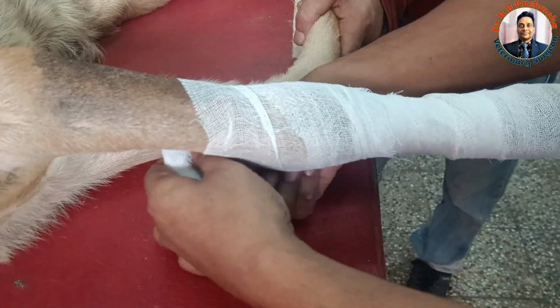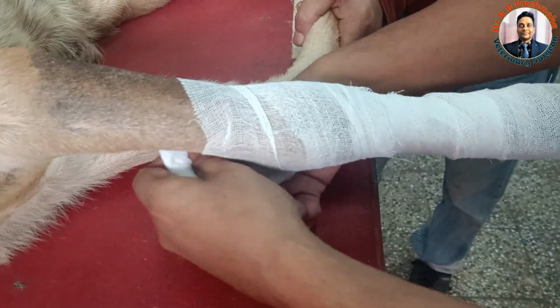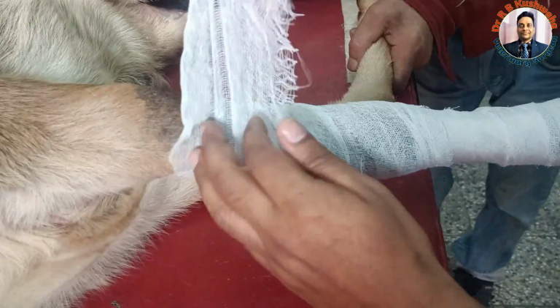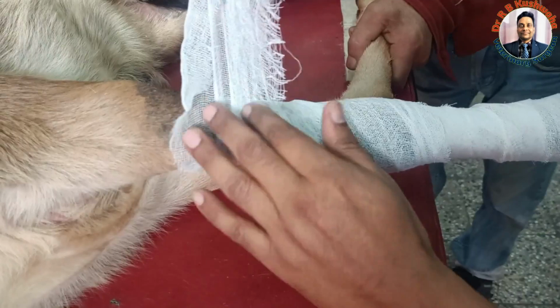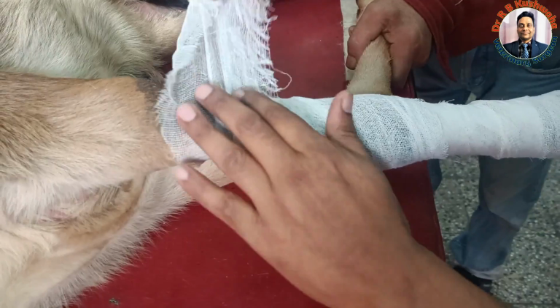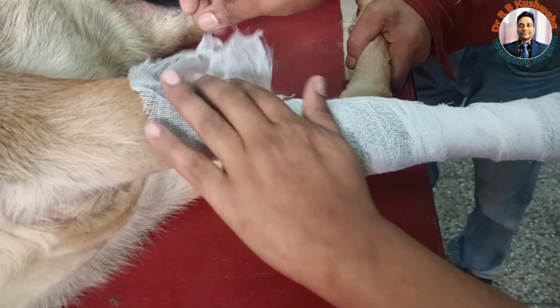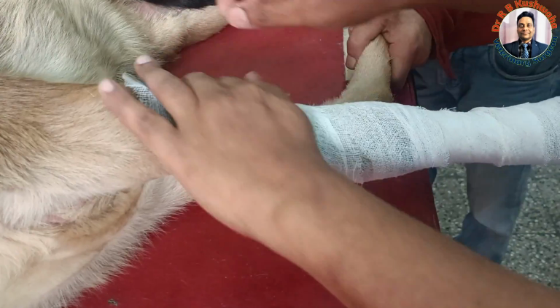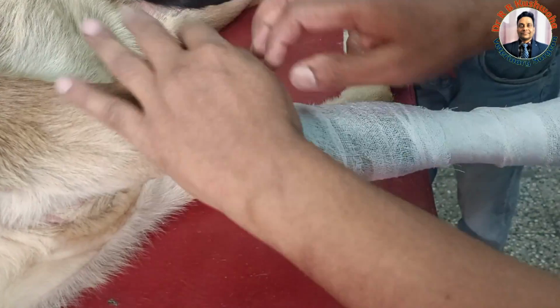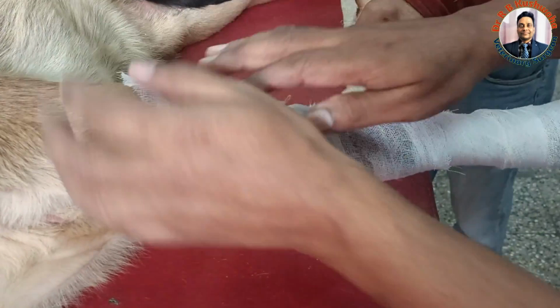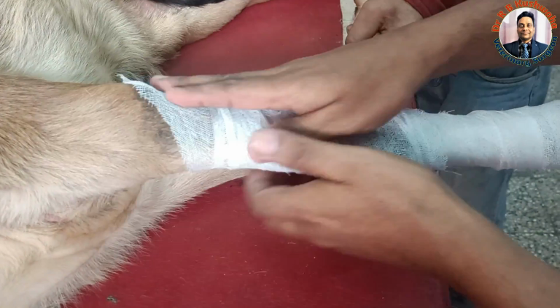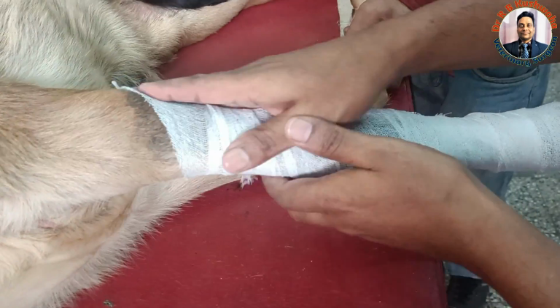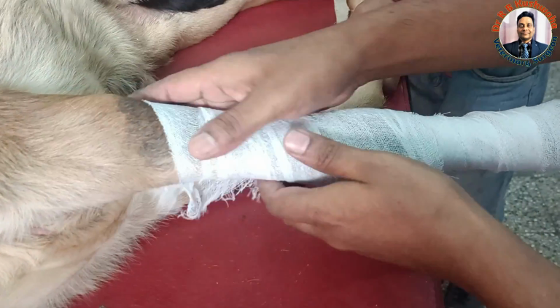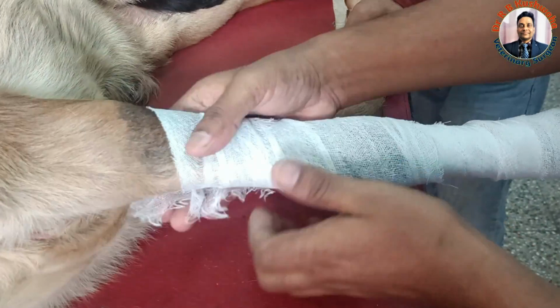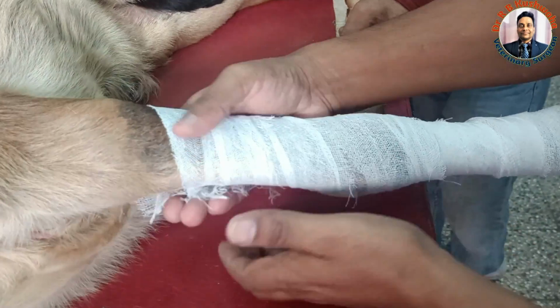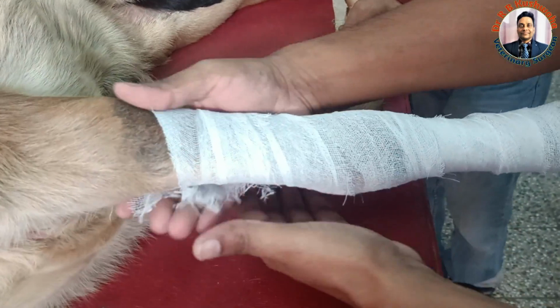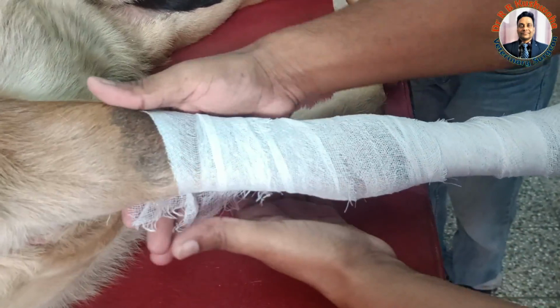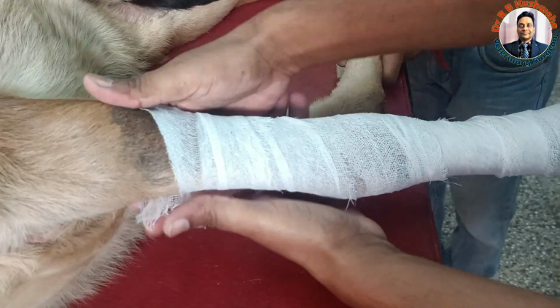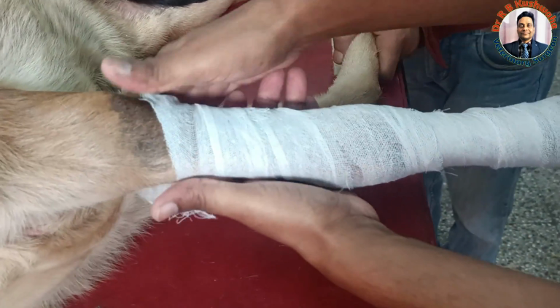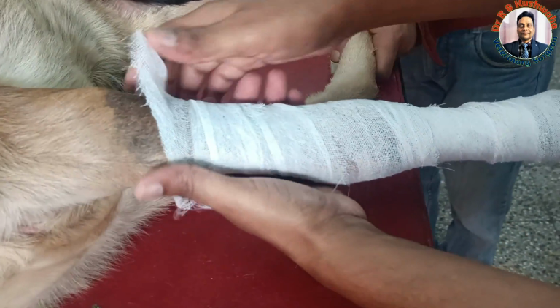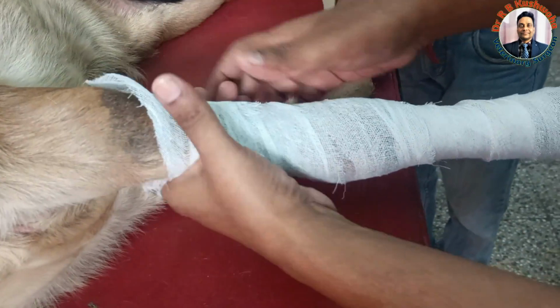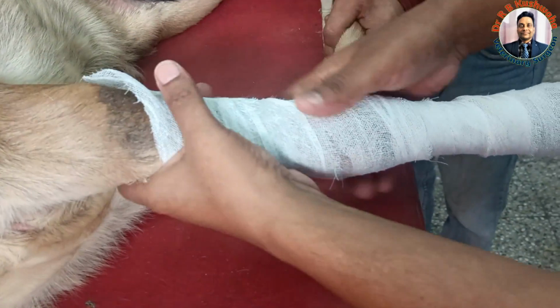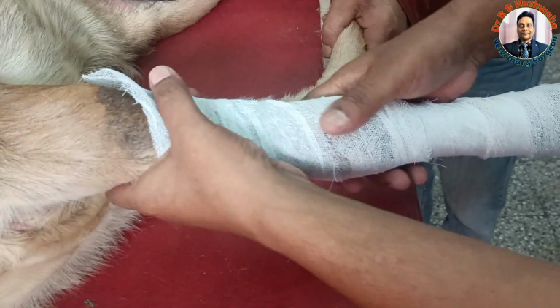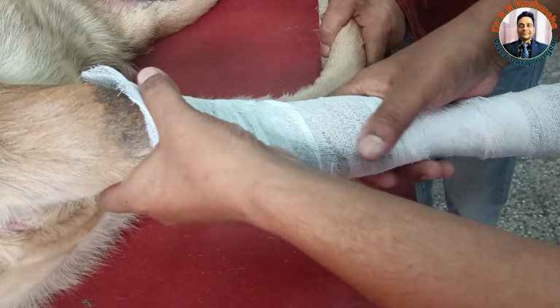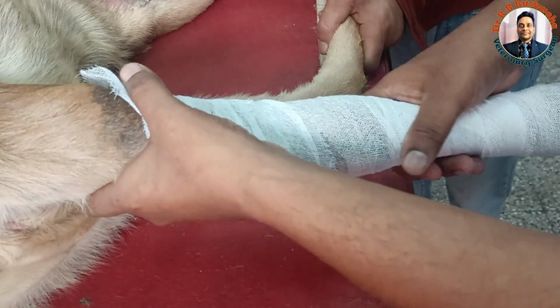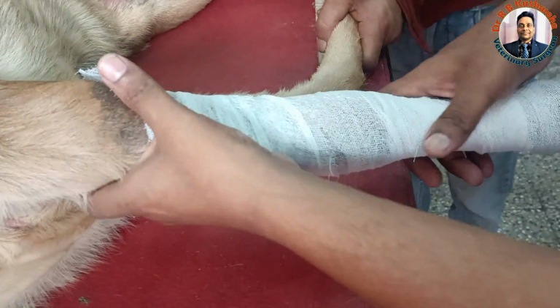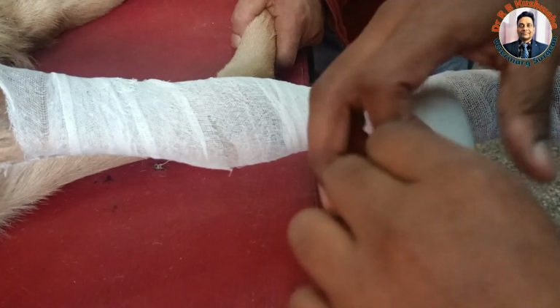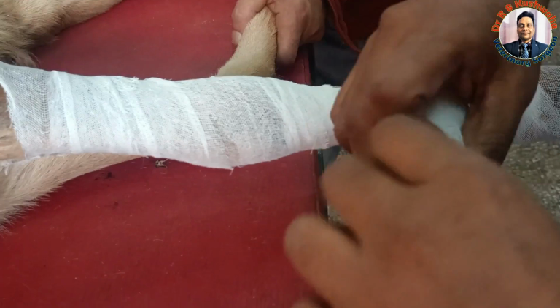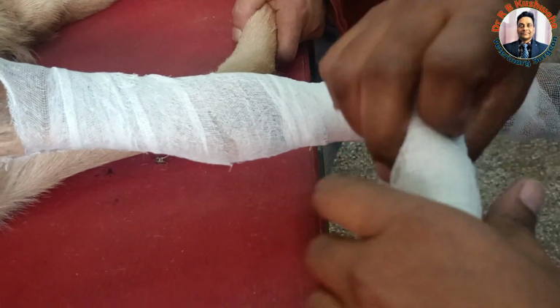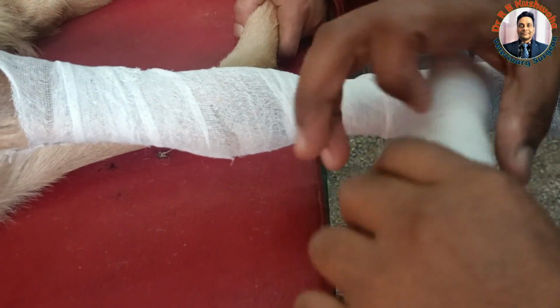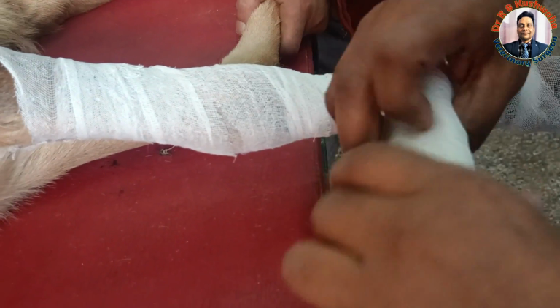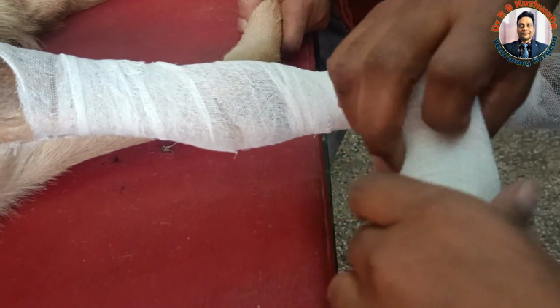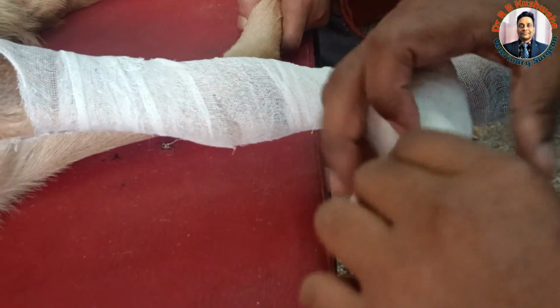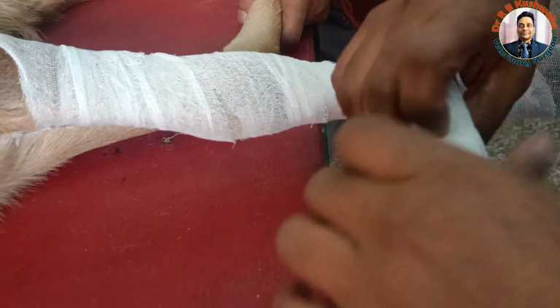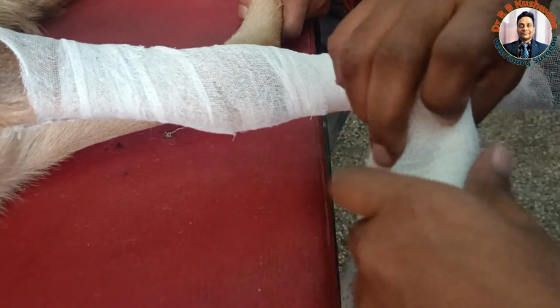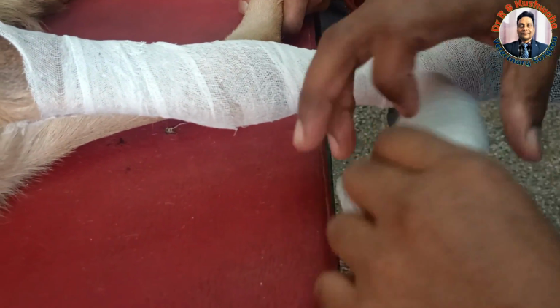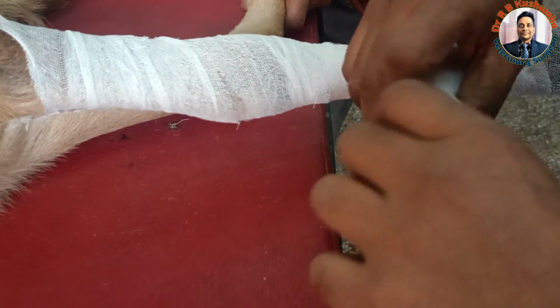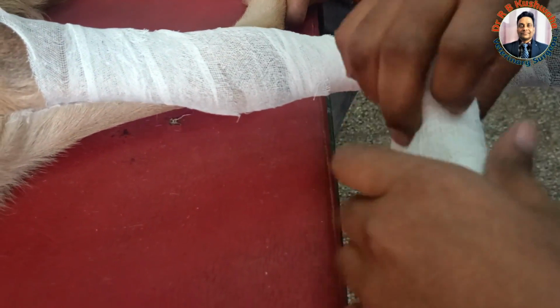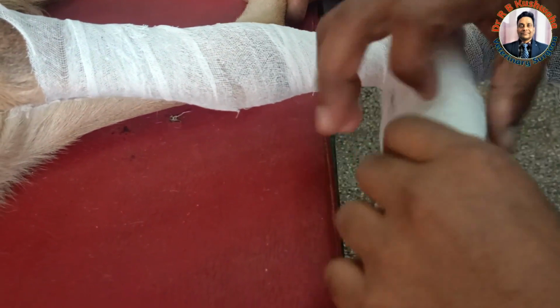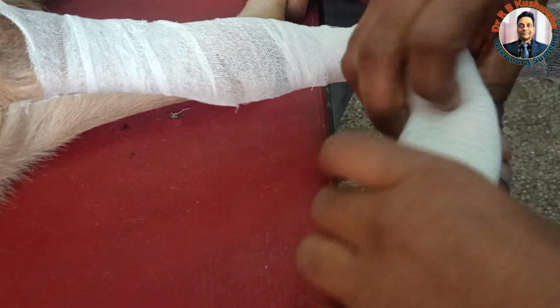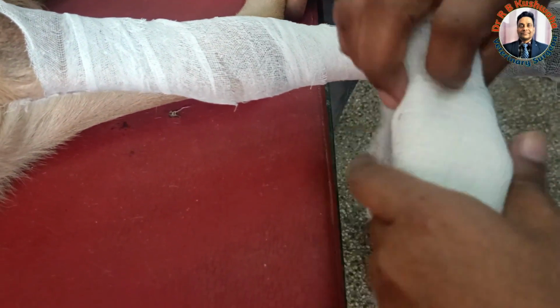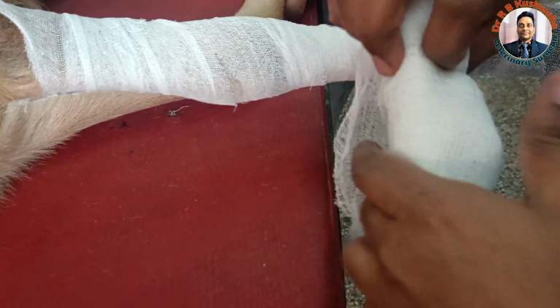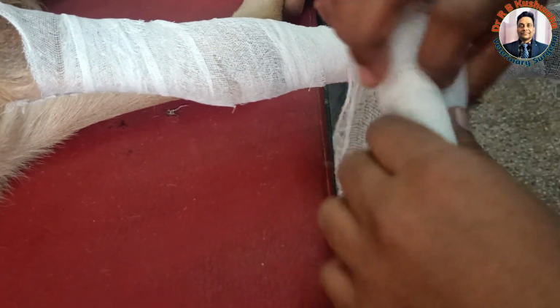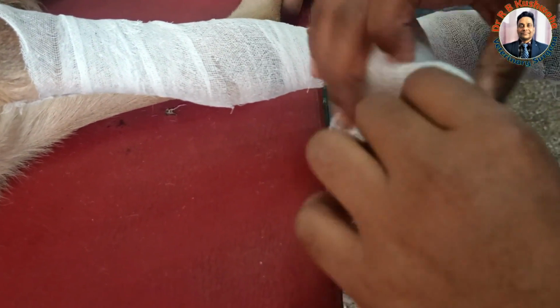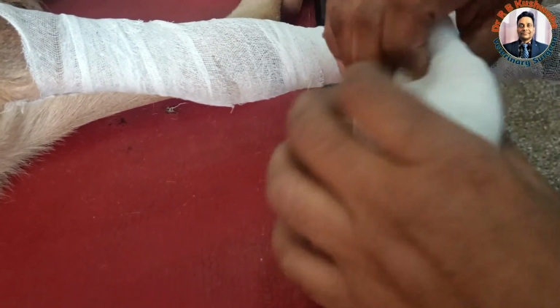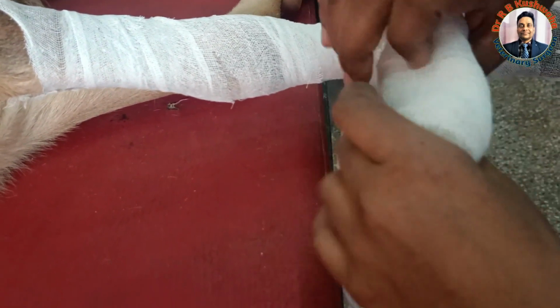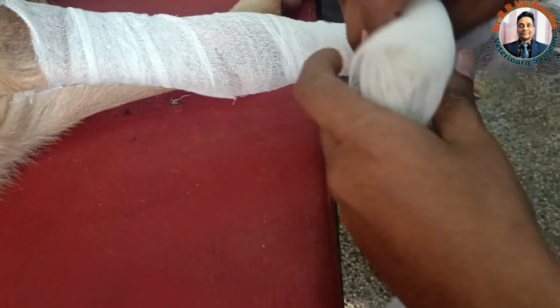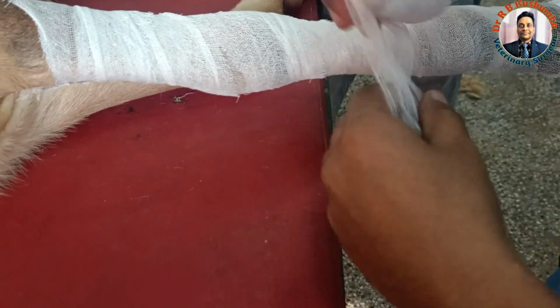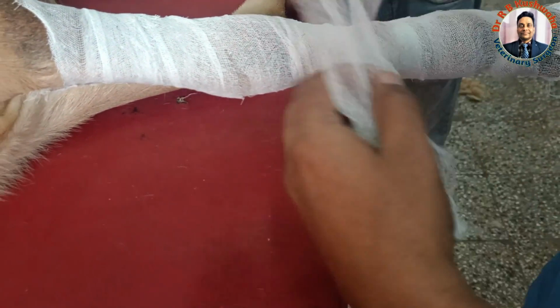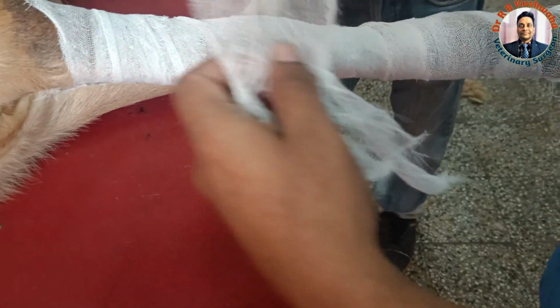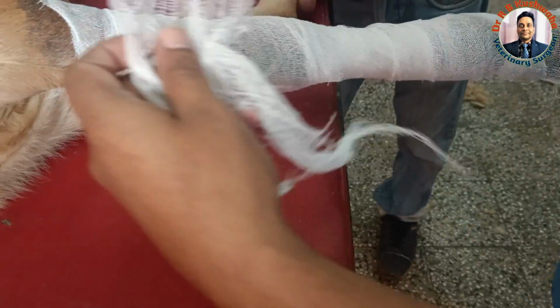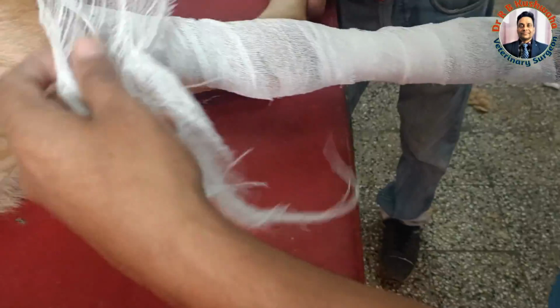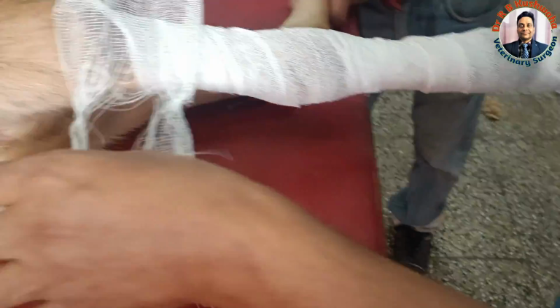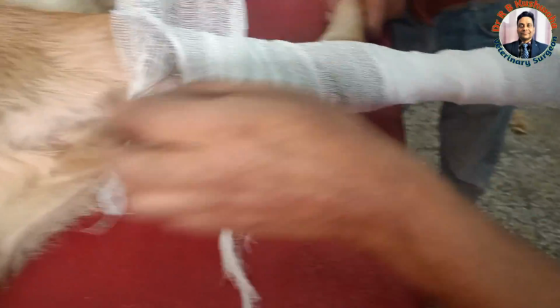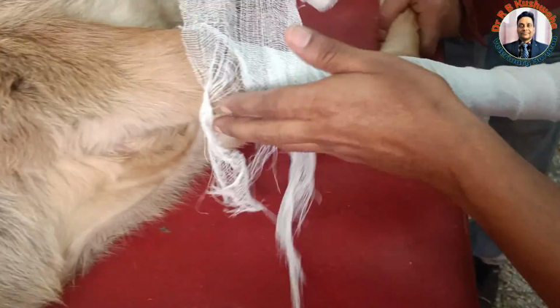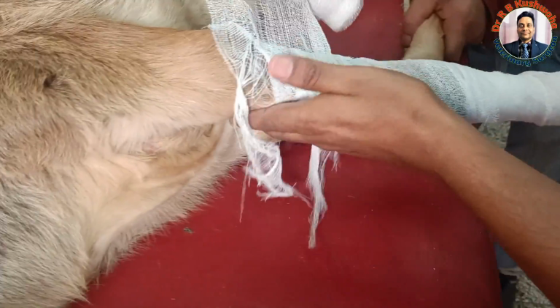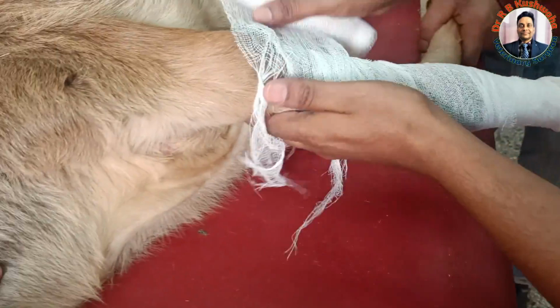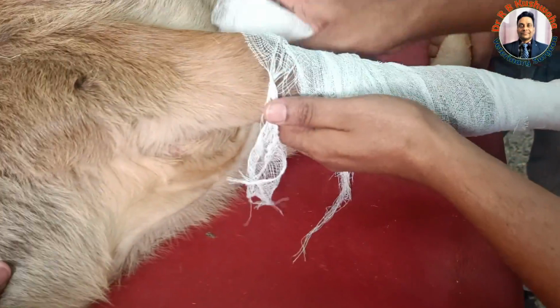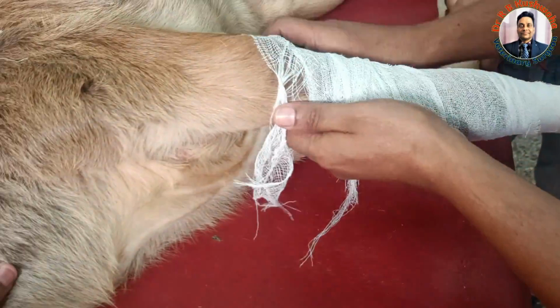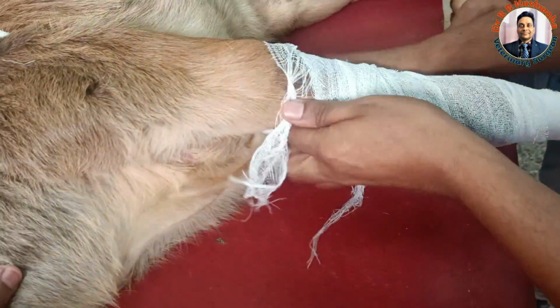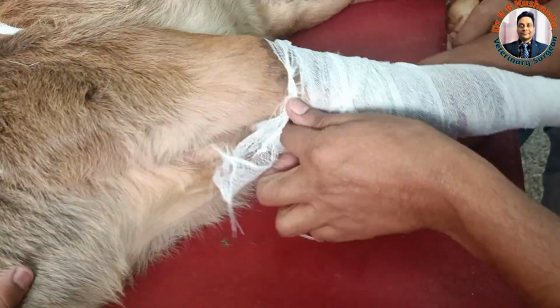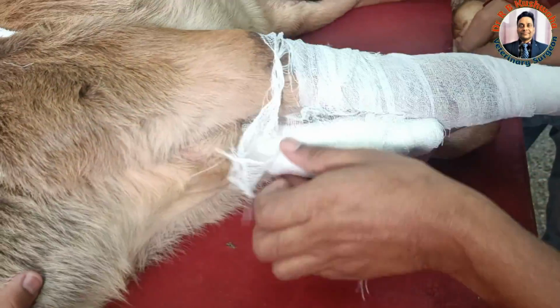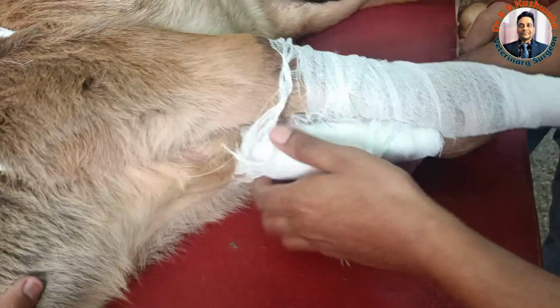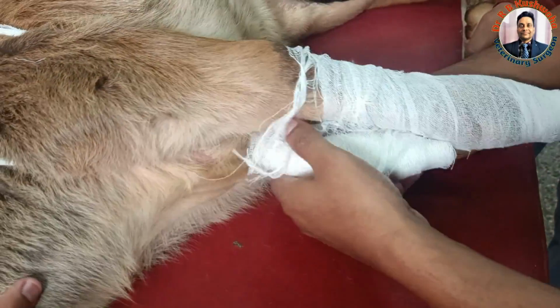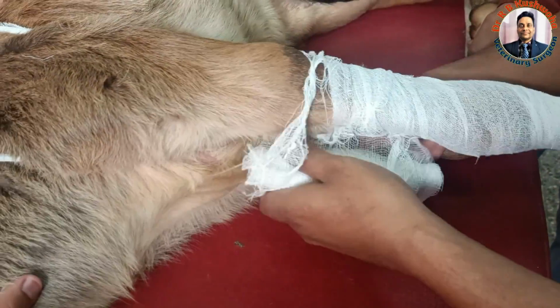Books recommend using a stockinette, but since we don't have one available, this bandage will act as a stockinette.